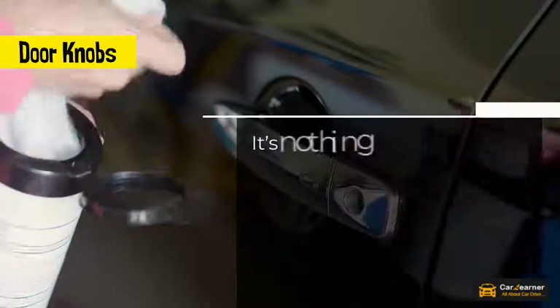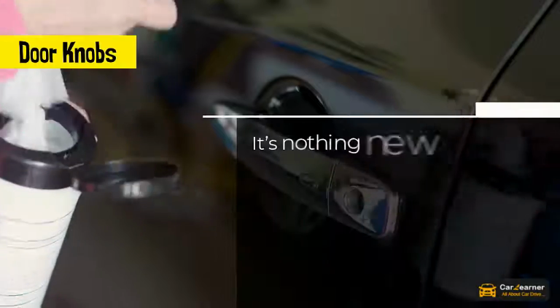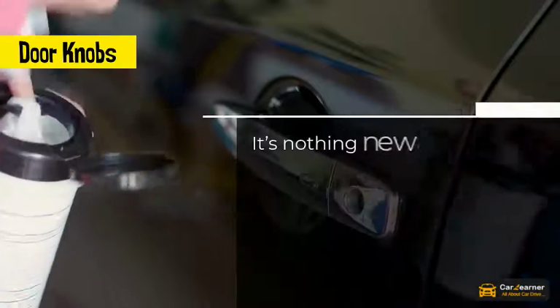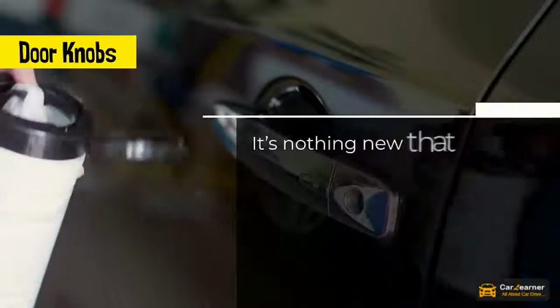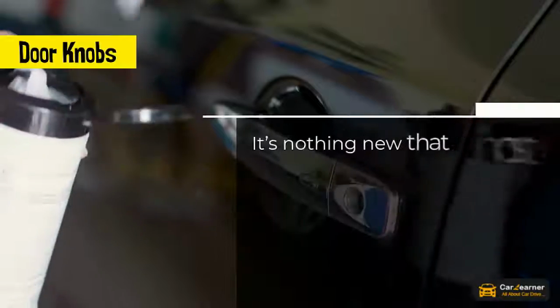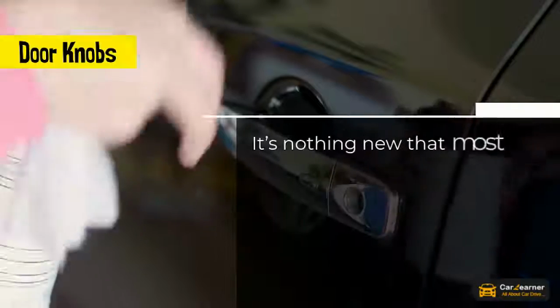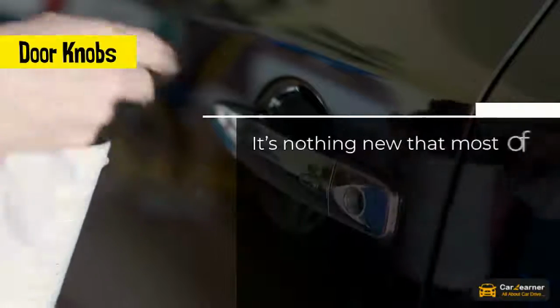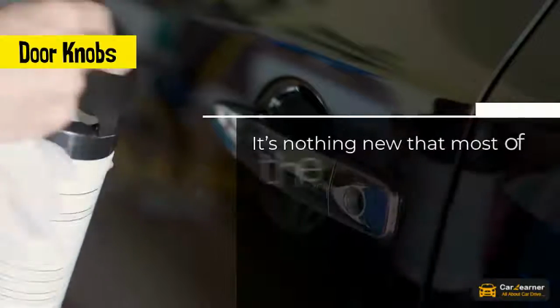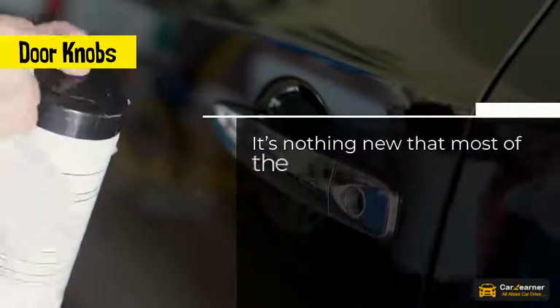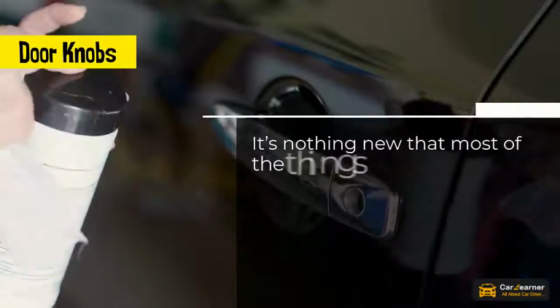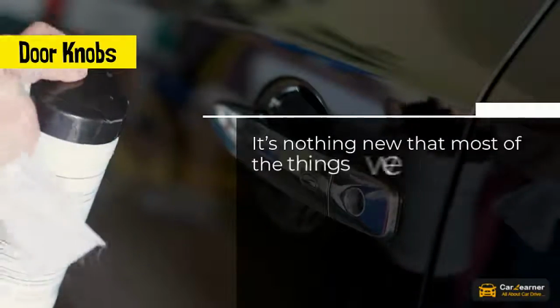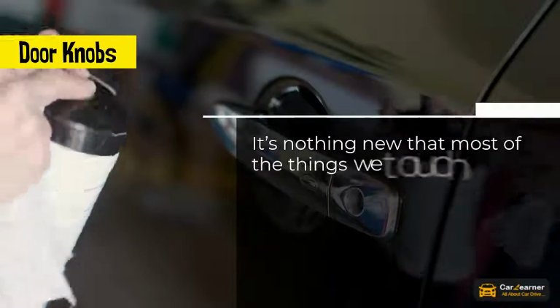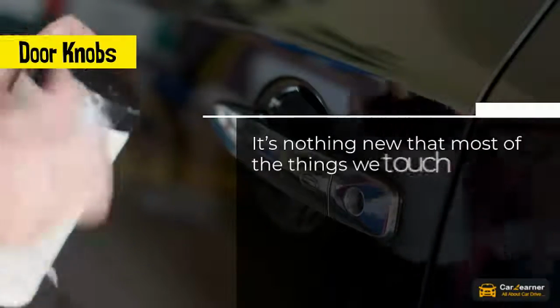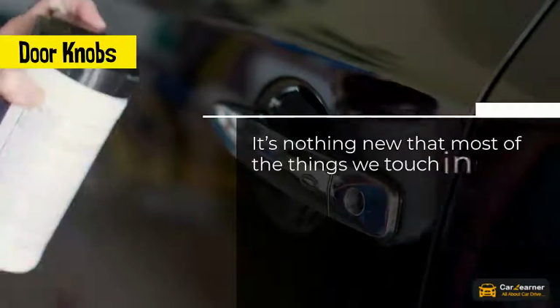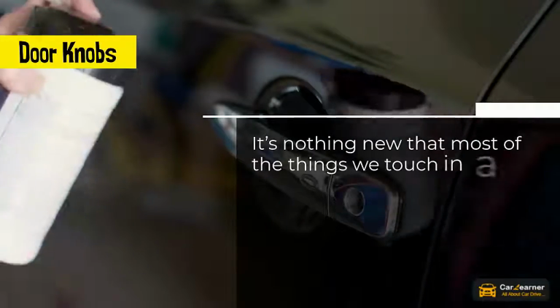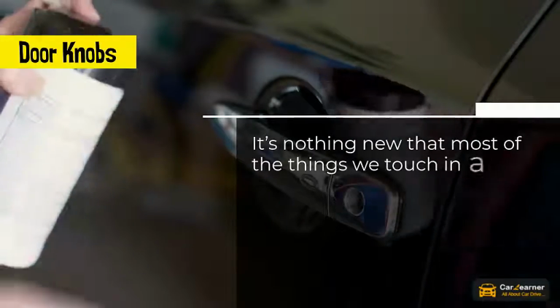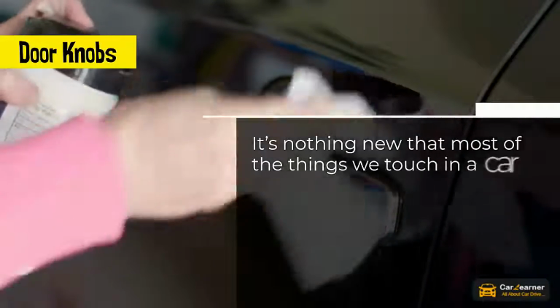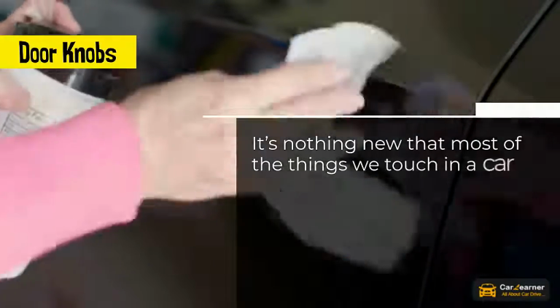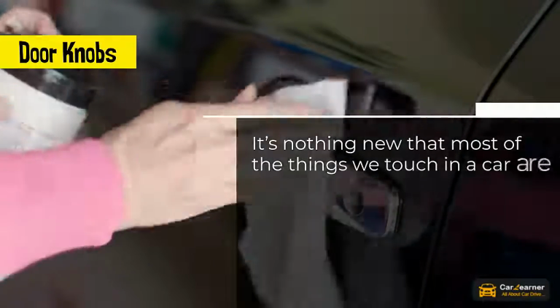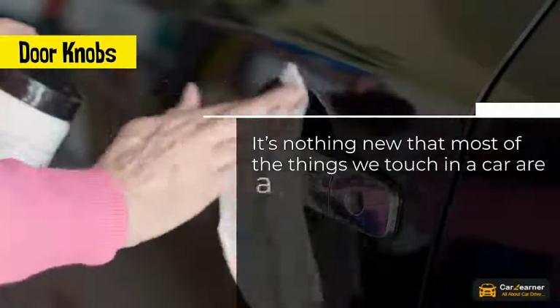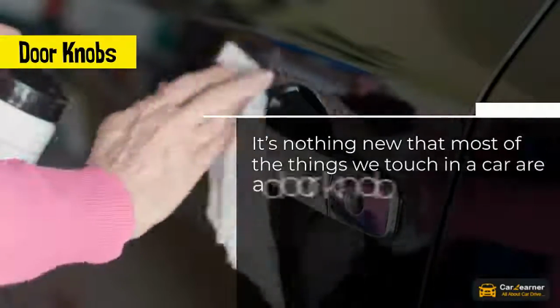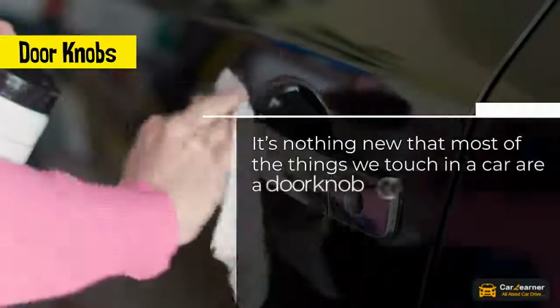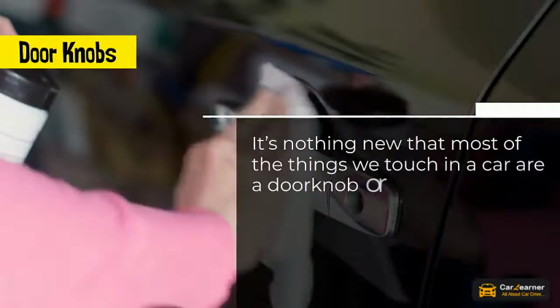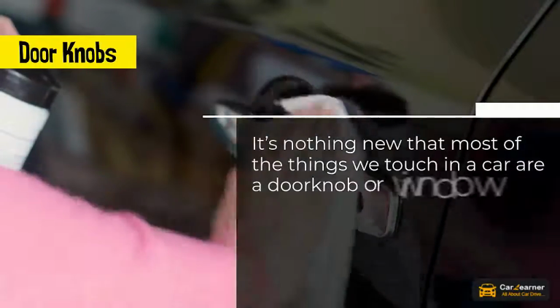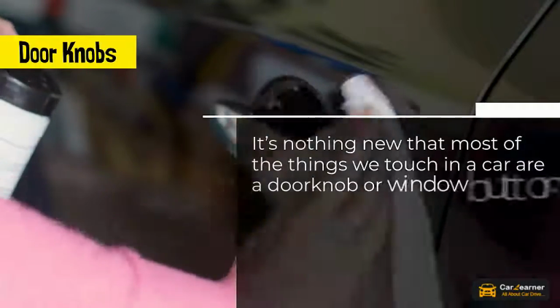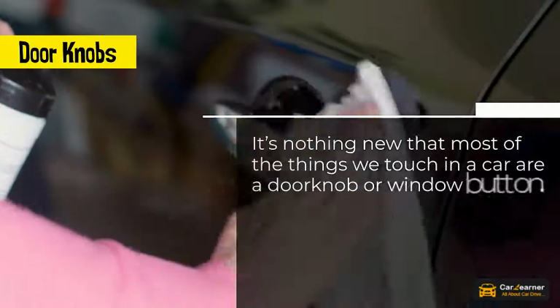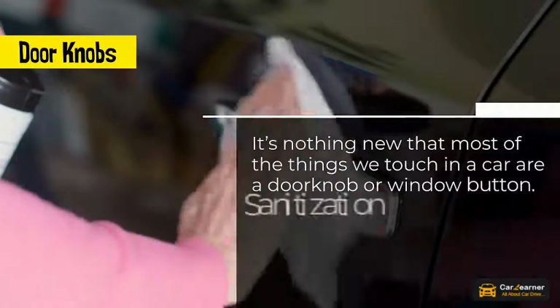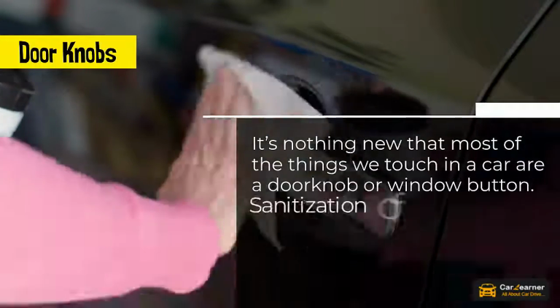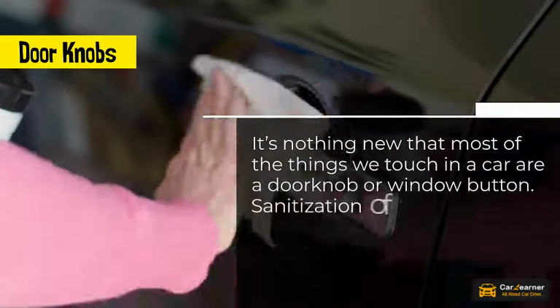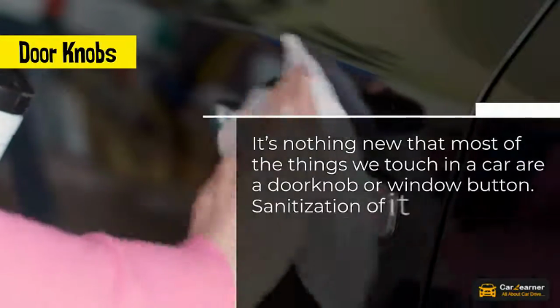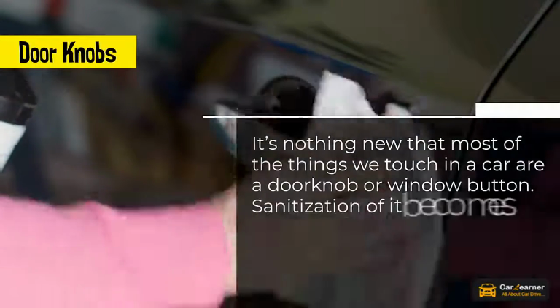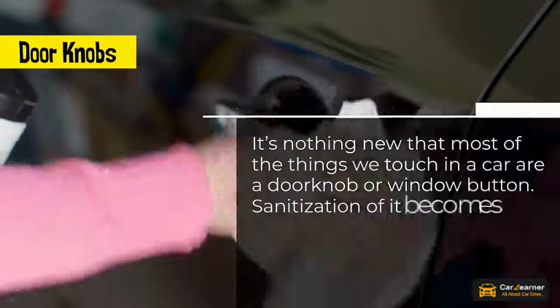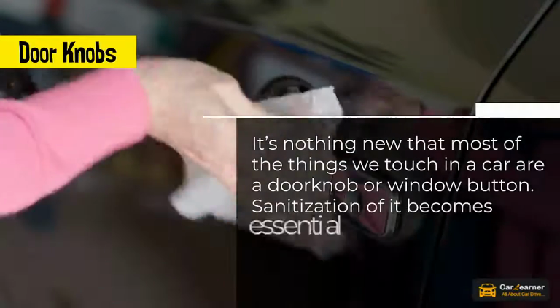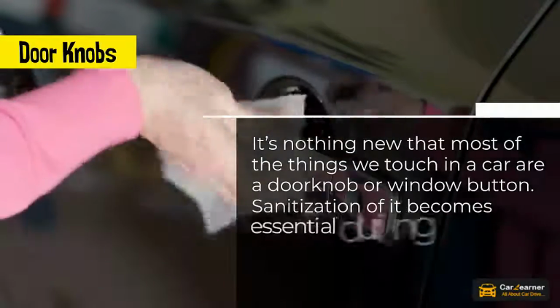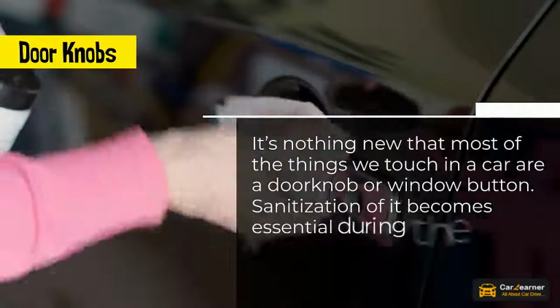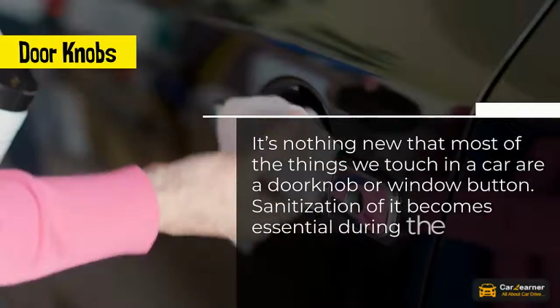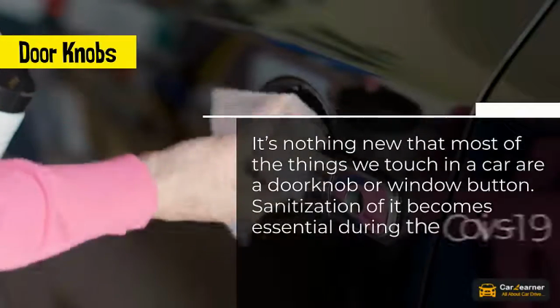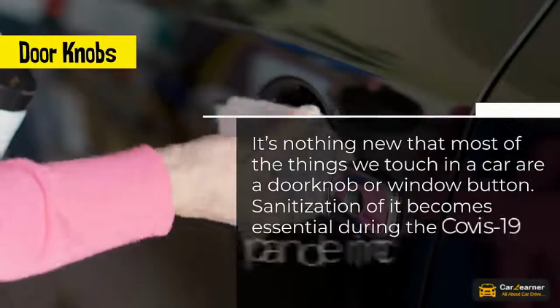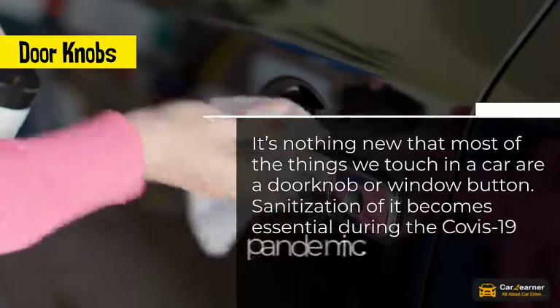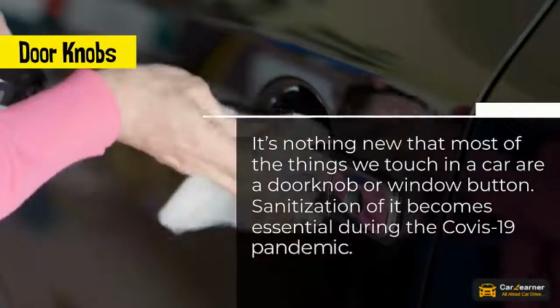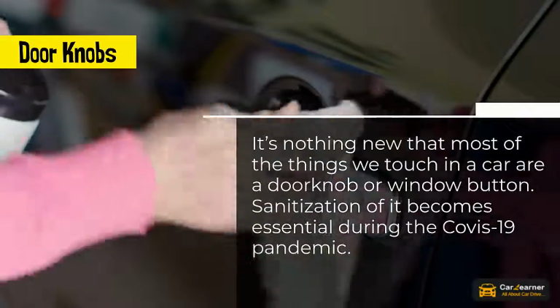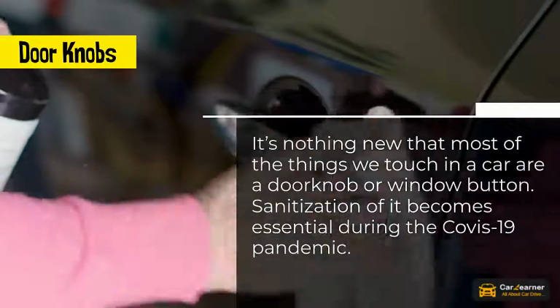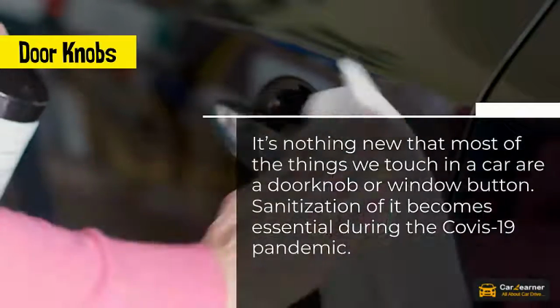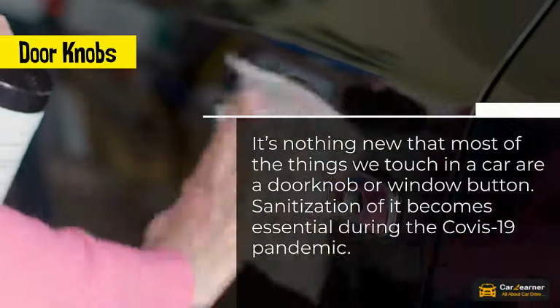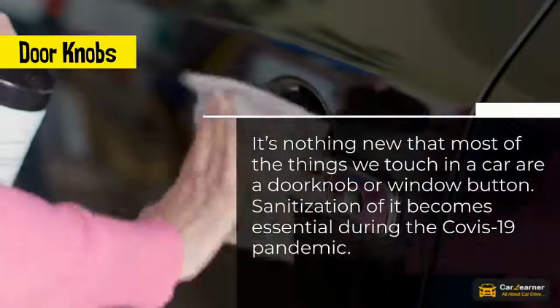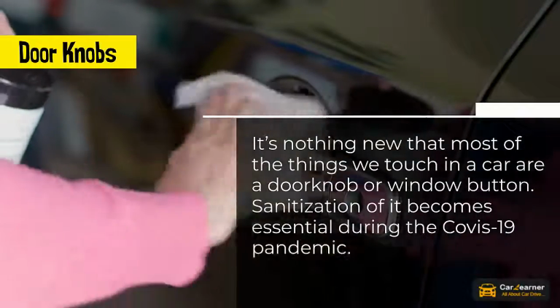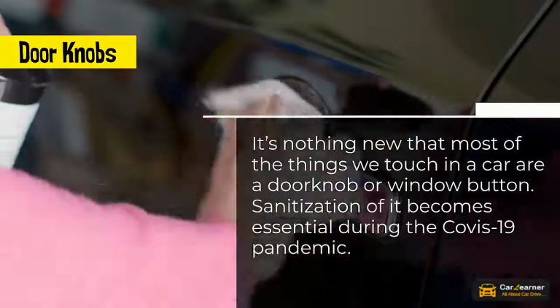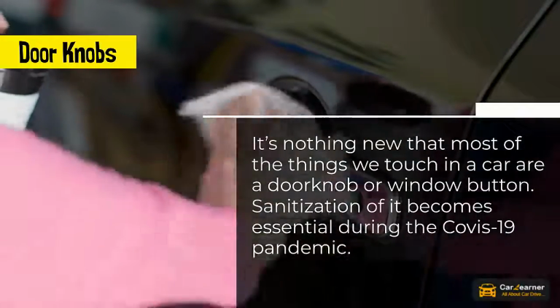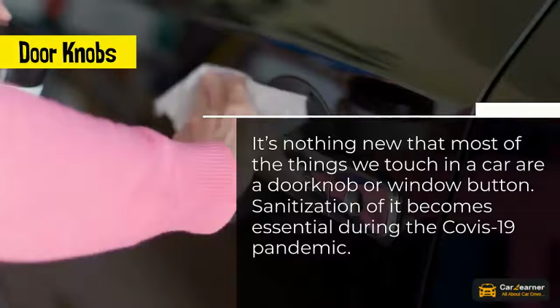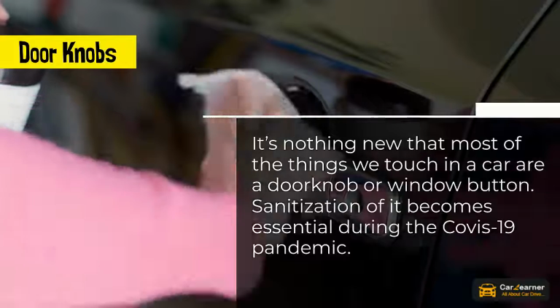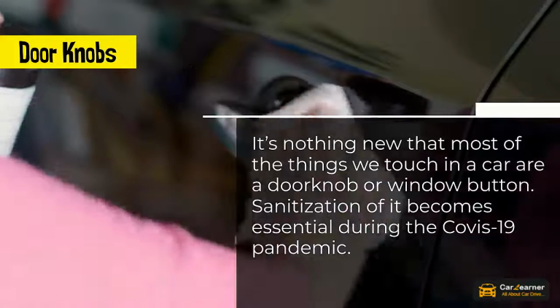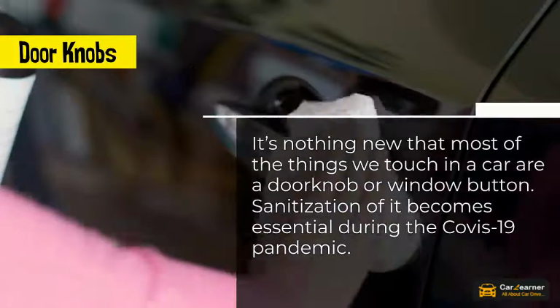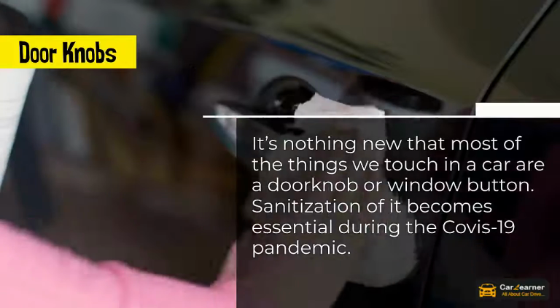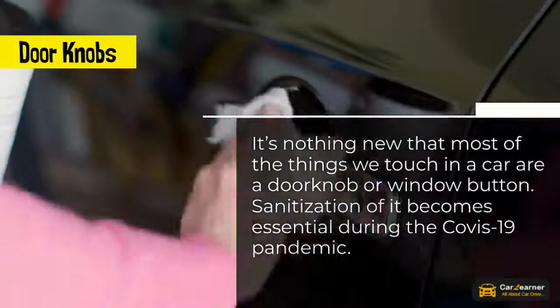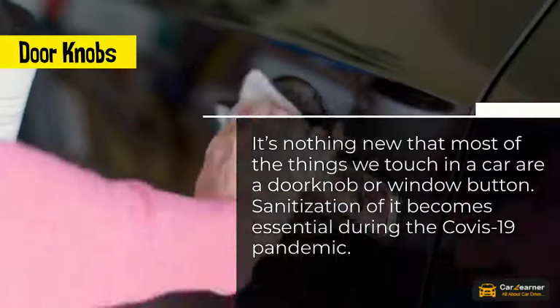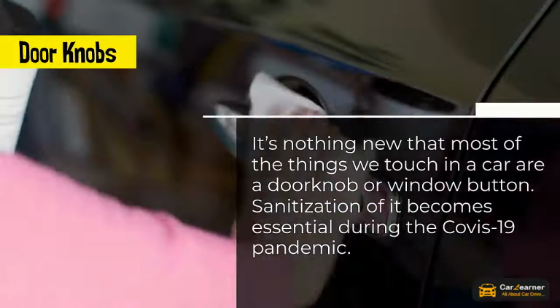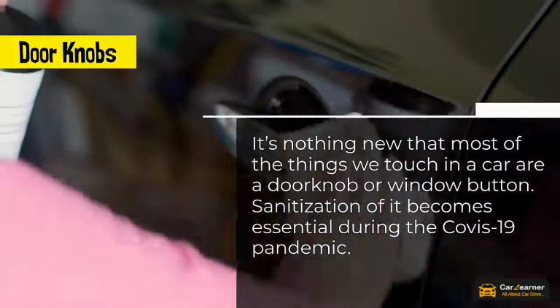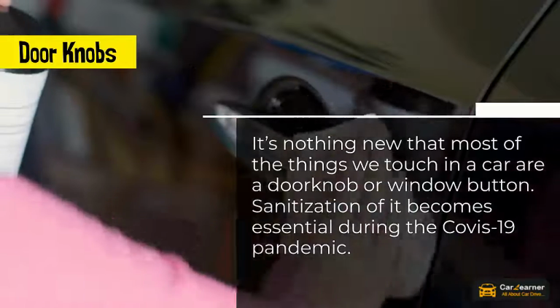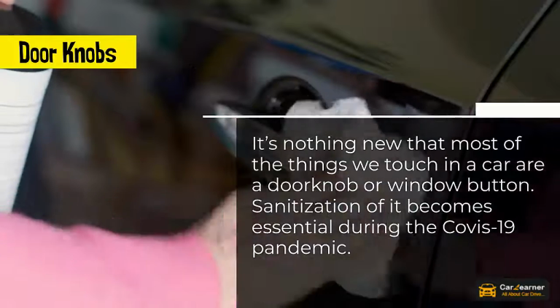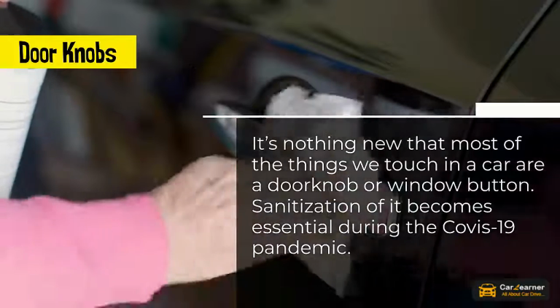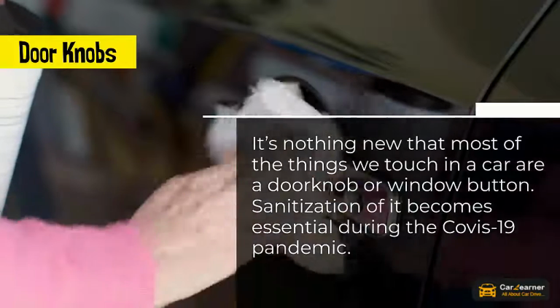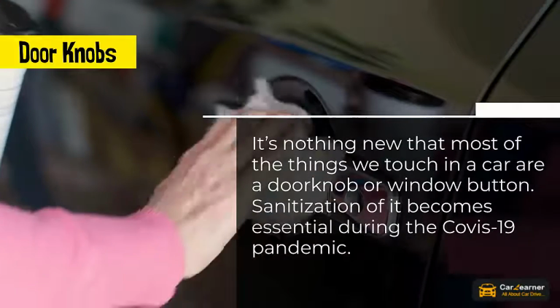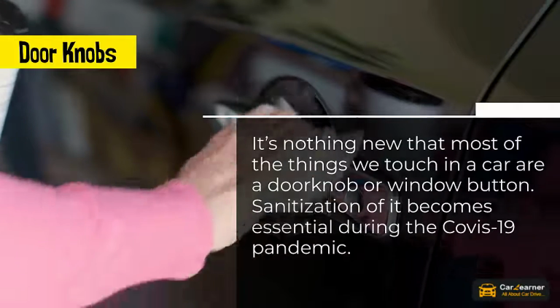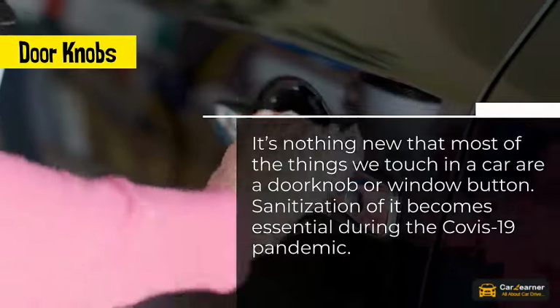Doorknobs. It's nothing new that most of the things we touch in a car are a doorknob or window button. Sanitization of these becomes essential during the COVID-19 pandemic.